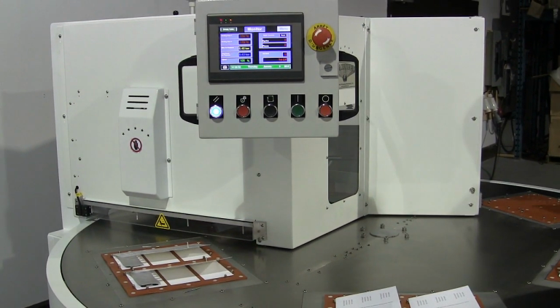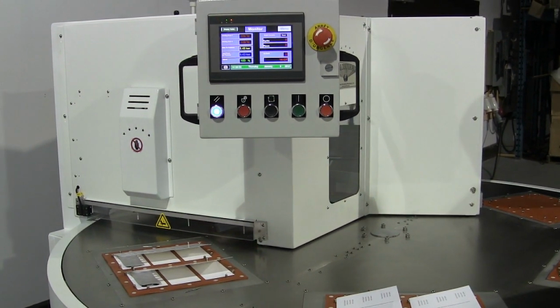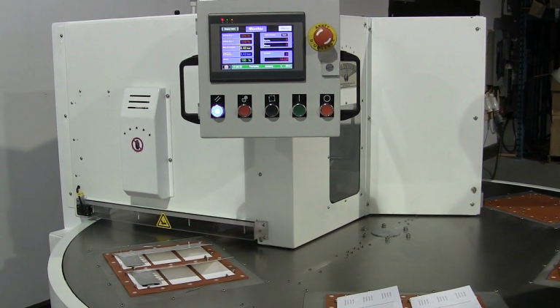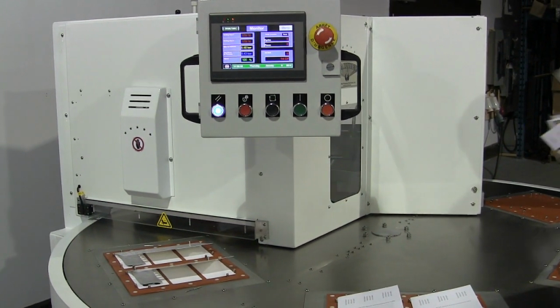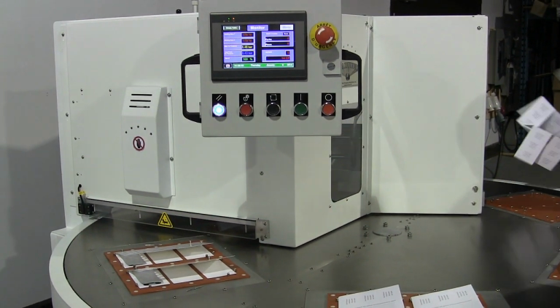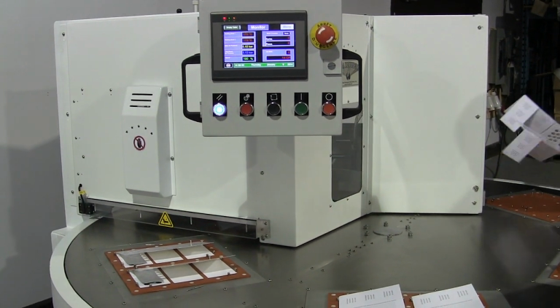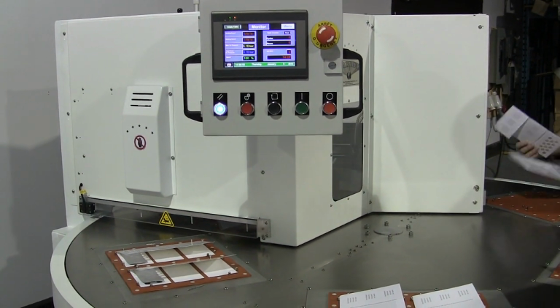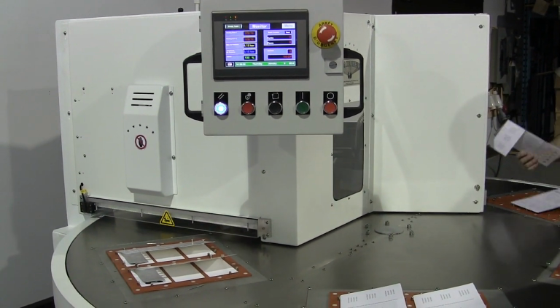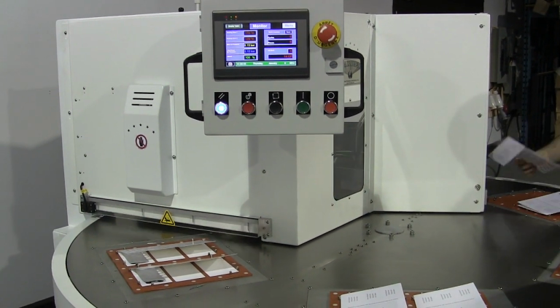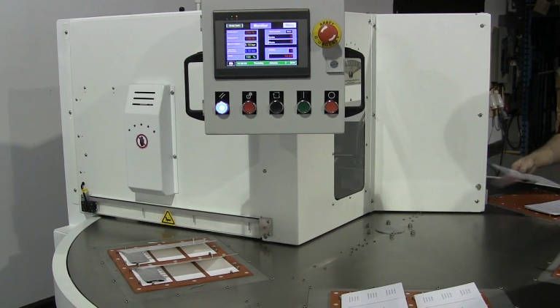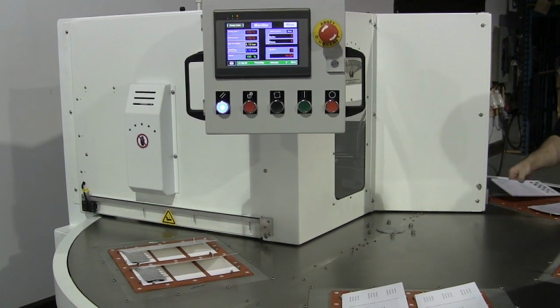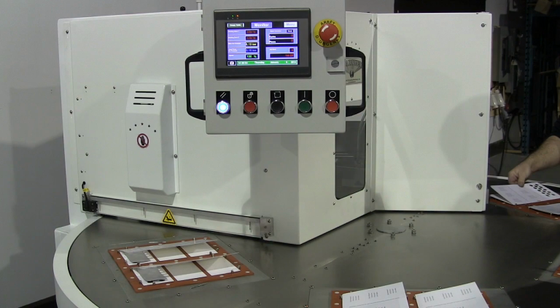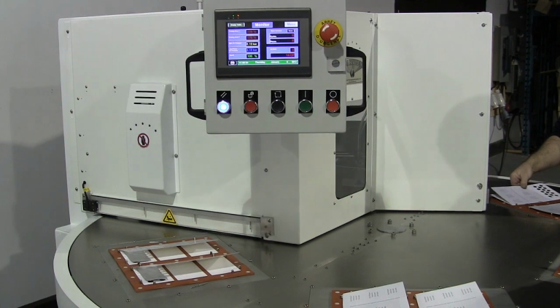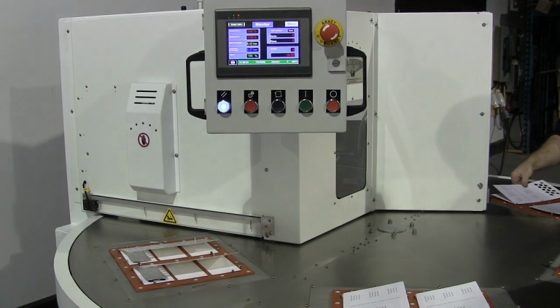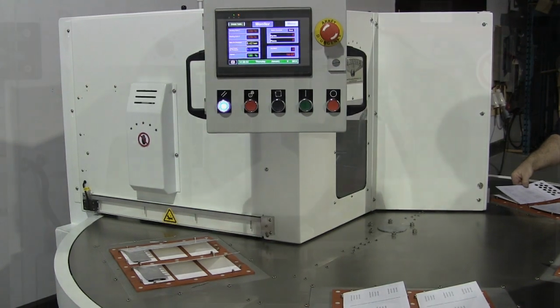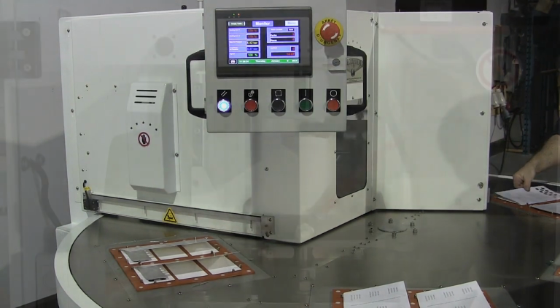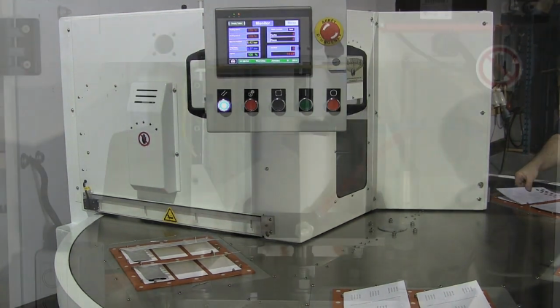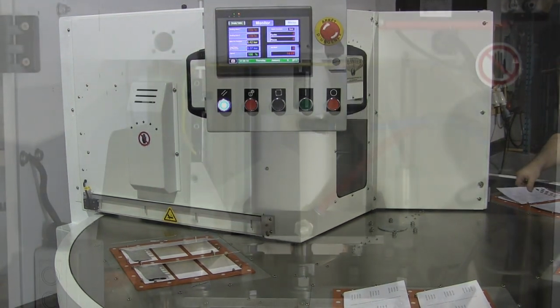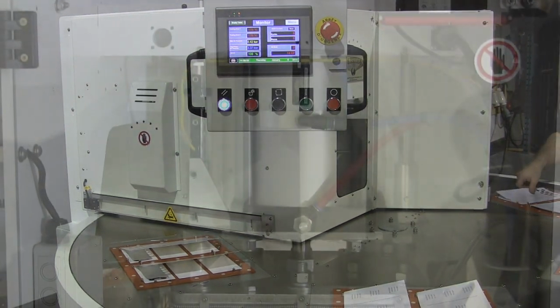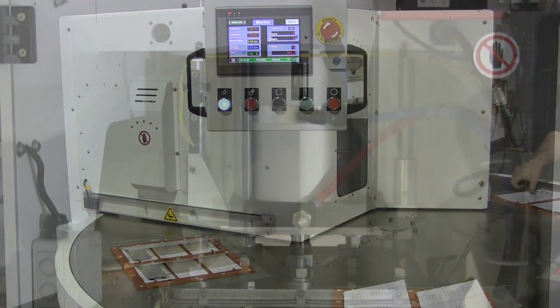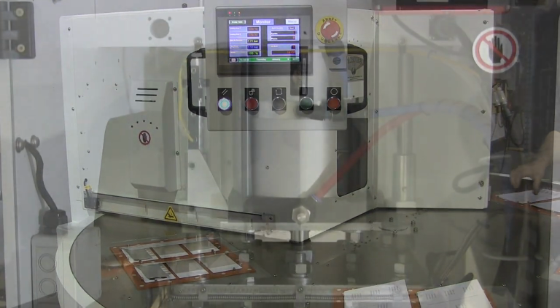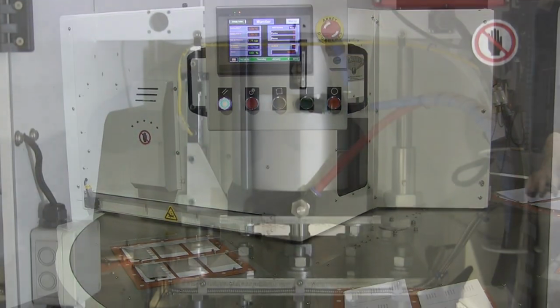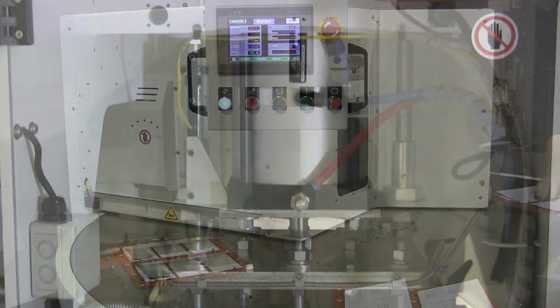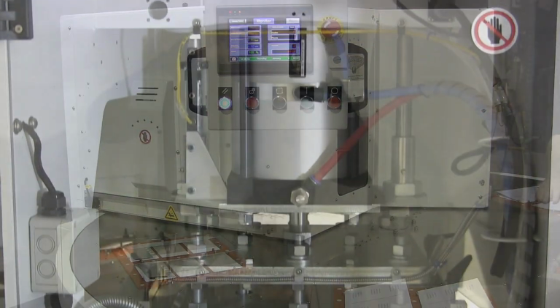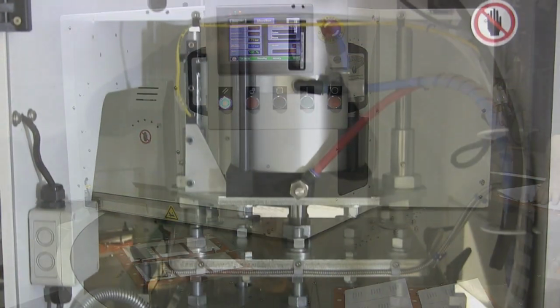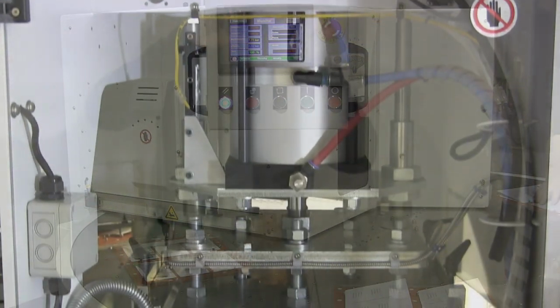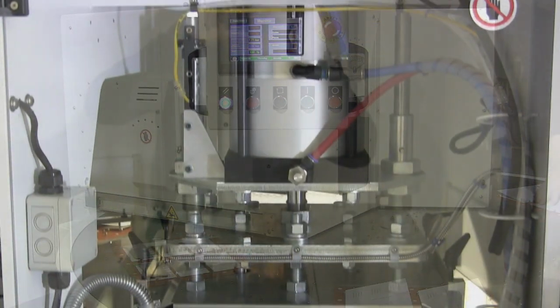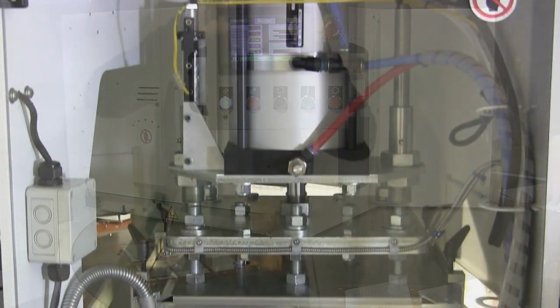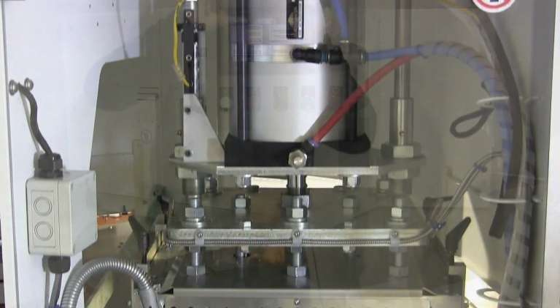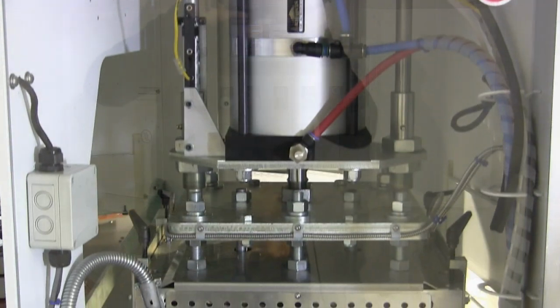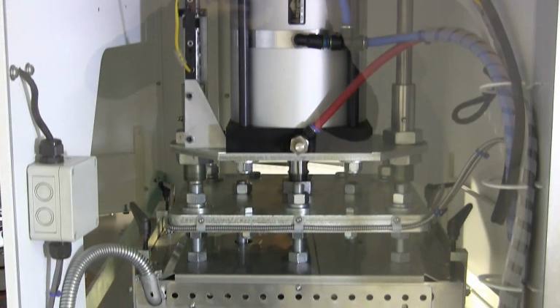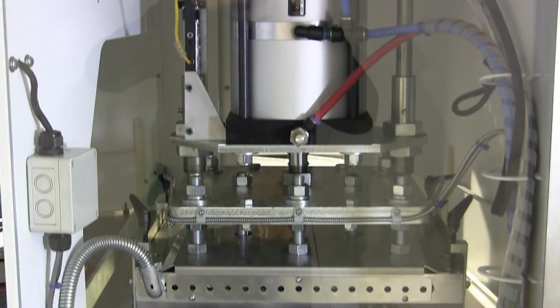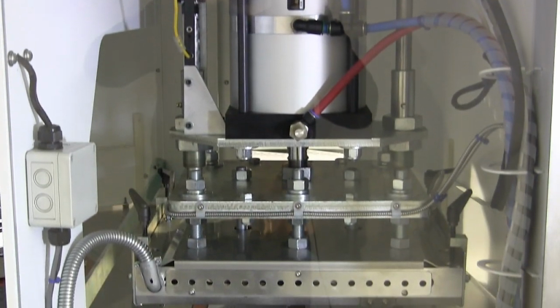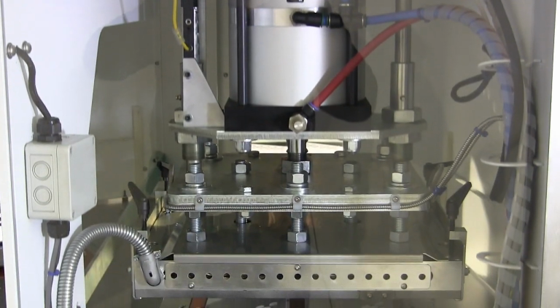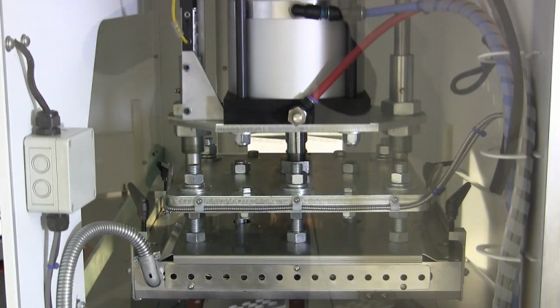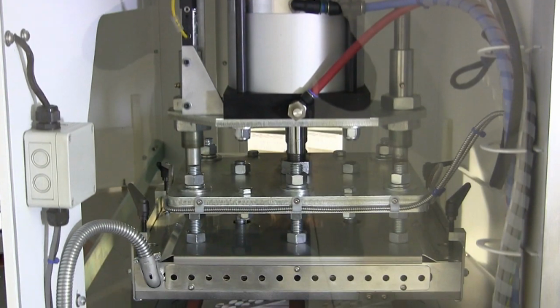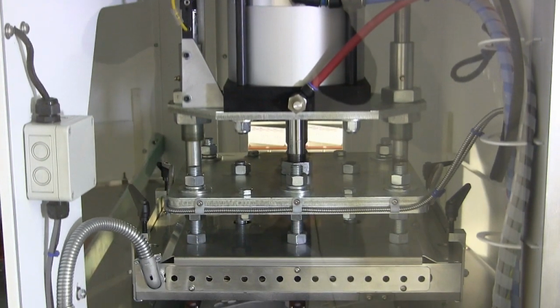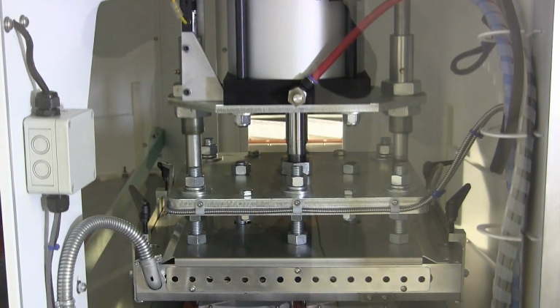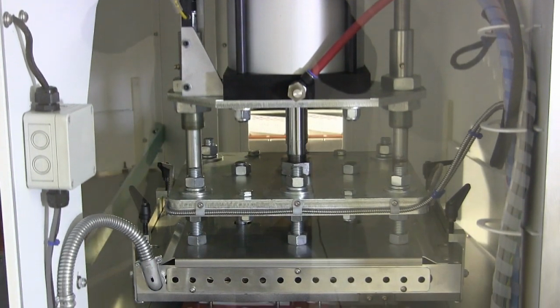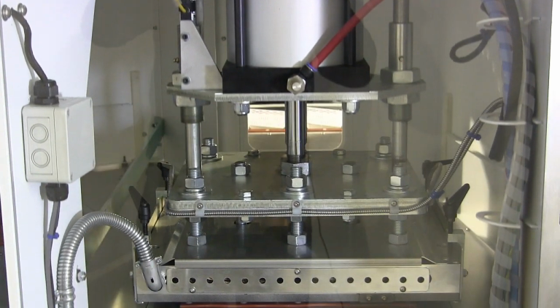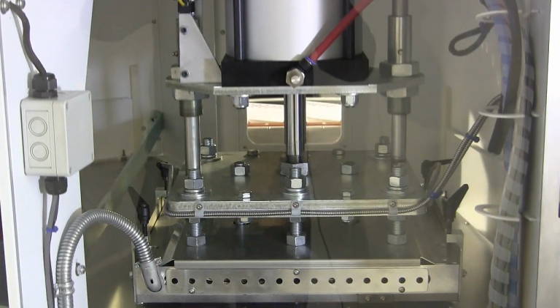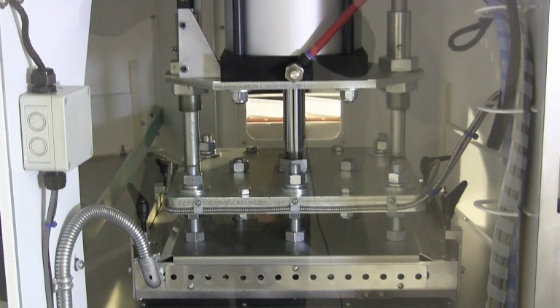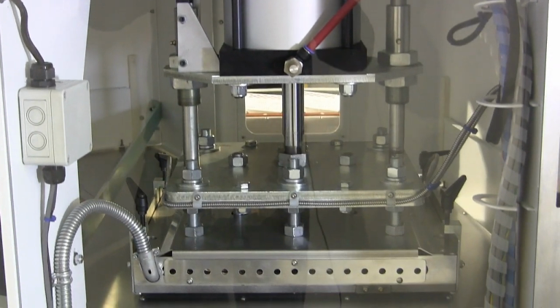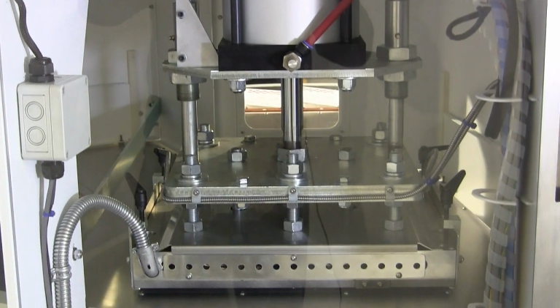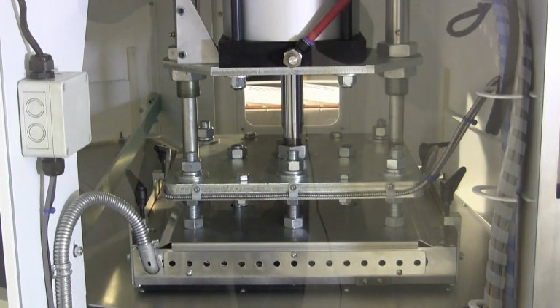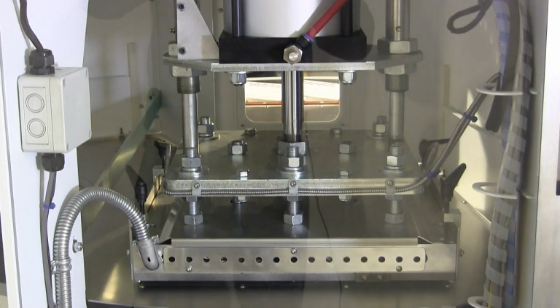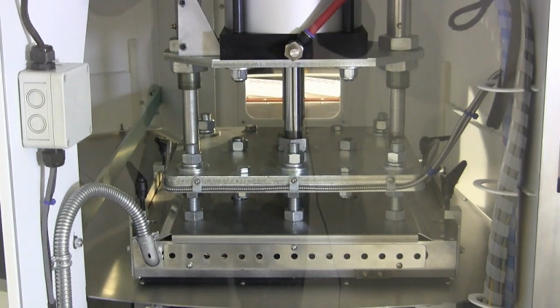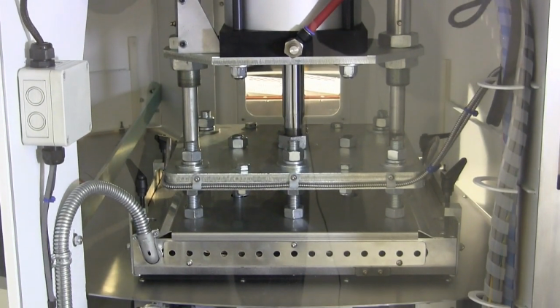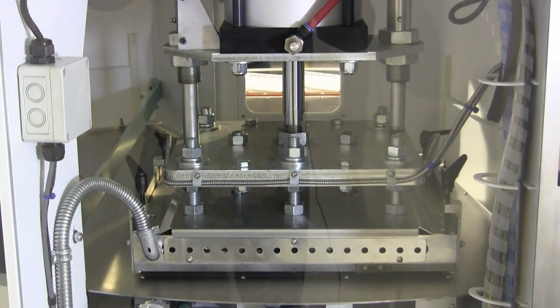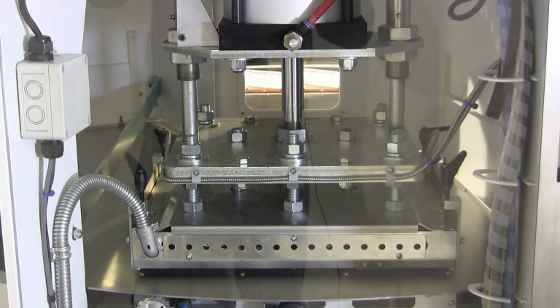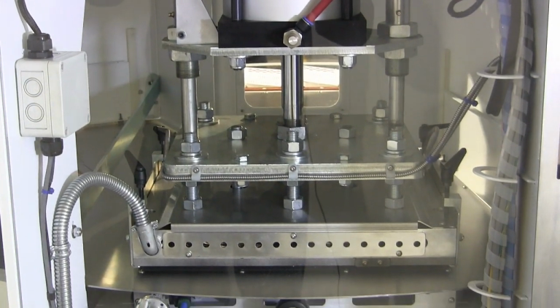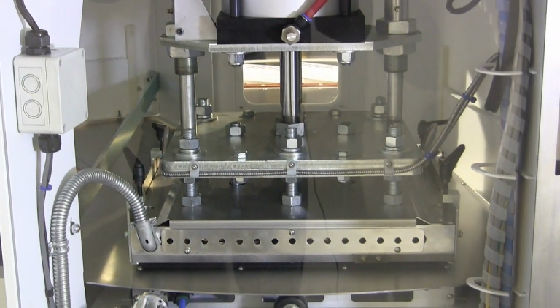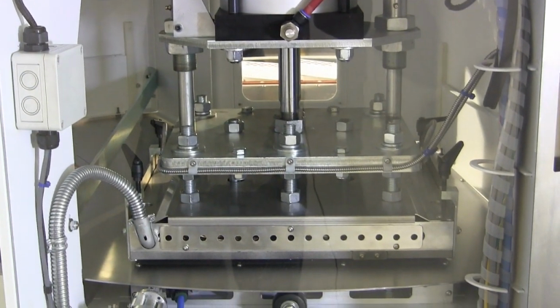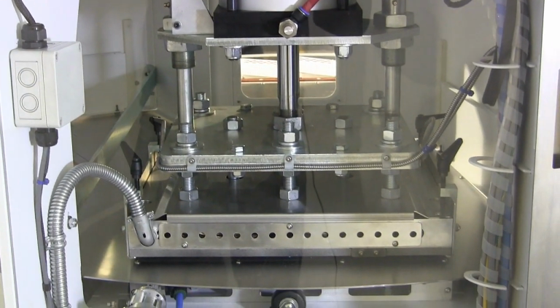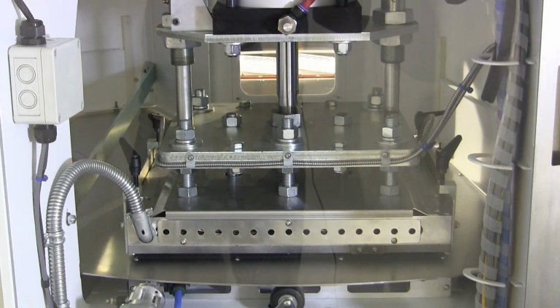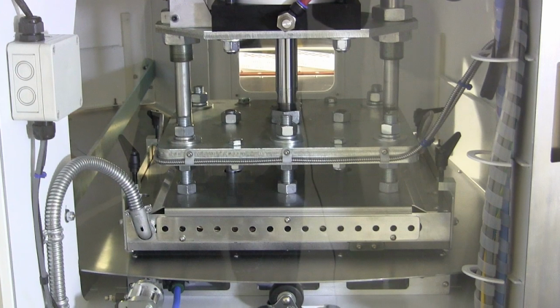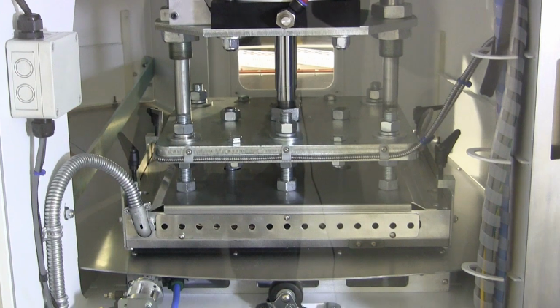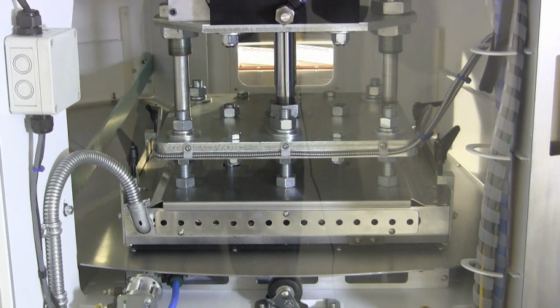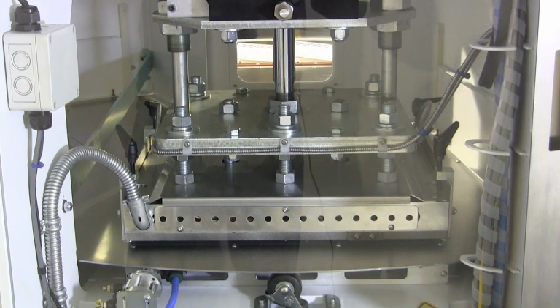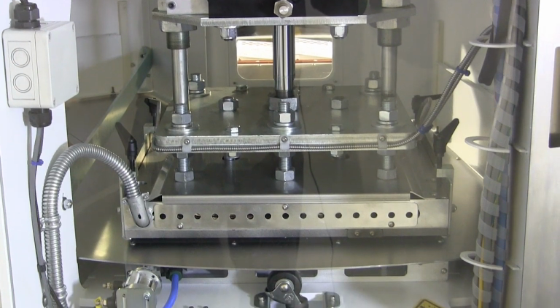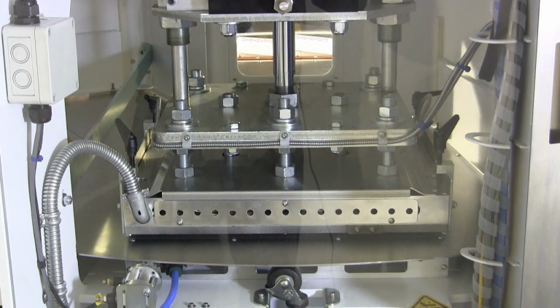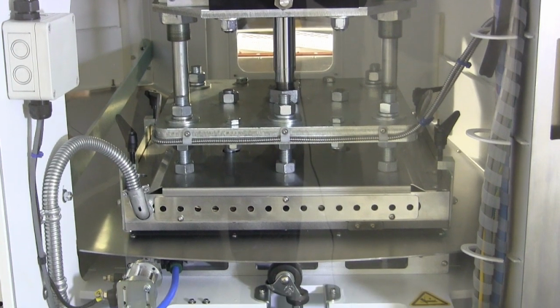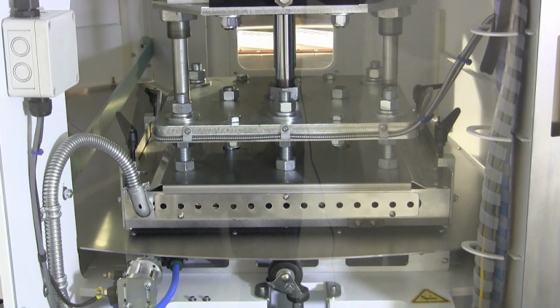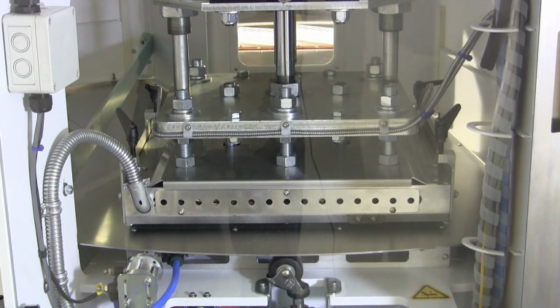Starview's machines are network connectable using the standard Ethernet port or an optional Wi-Fi router.